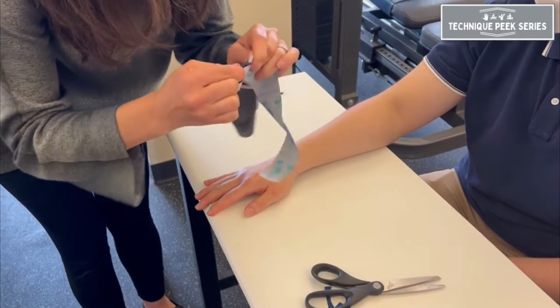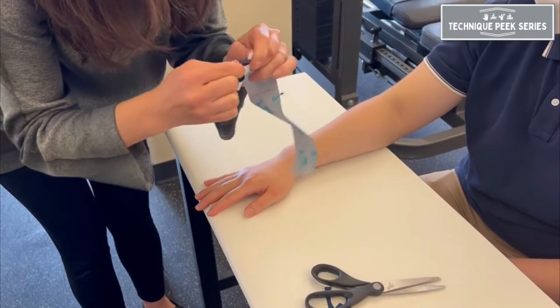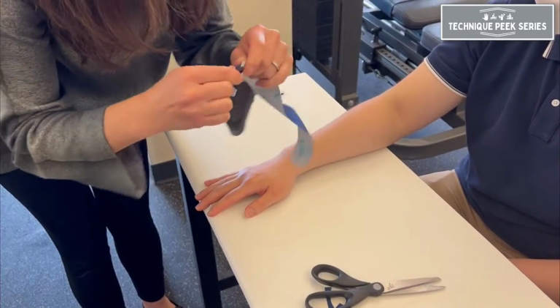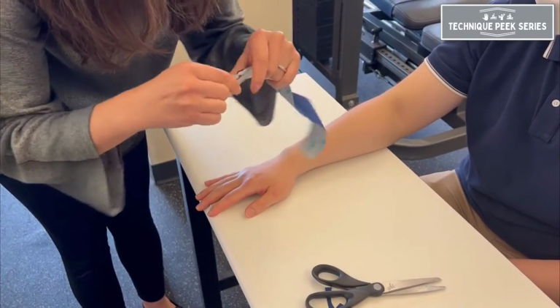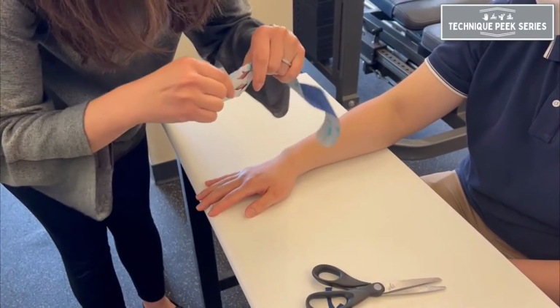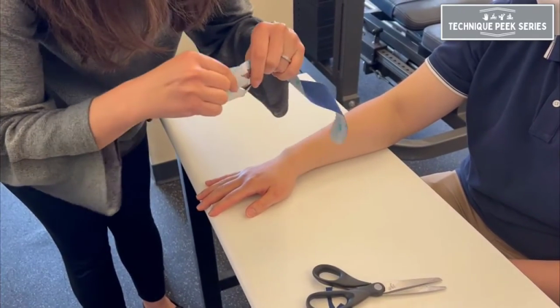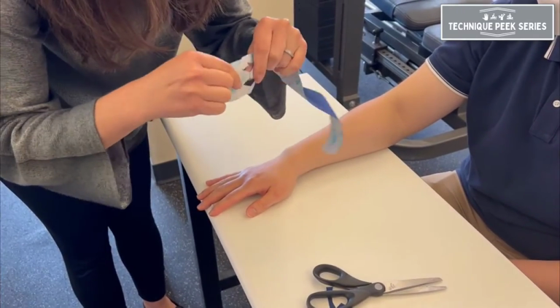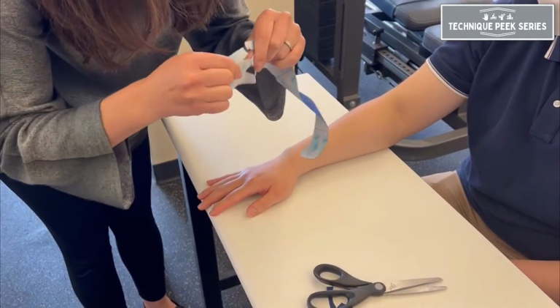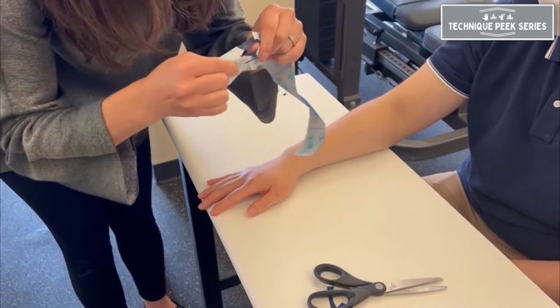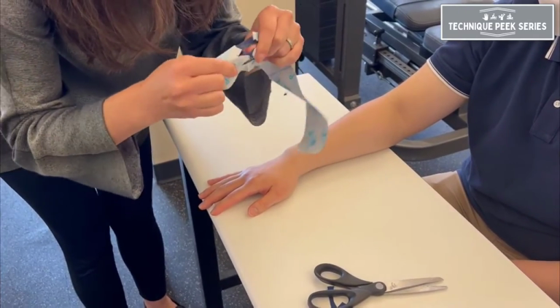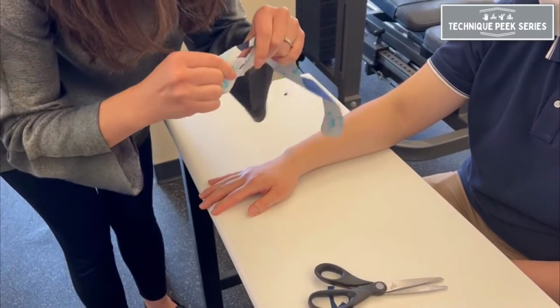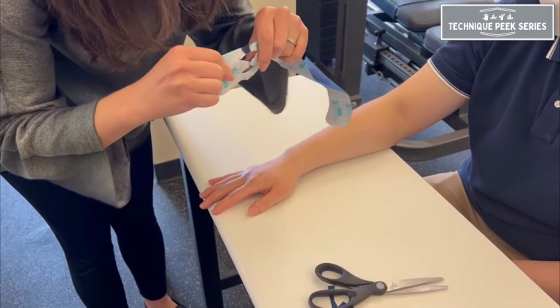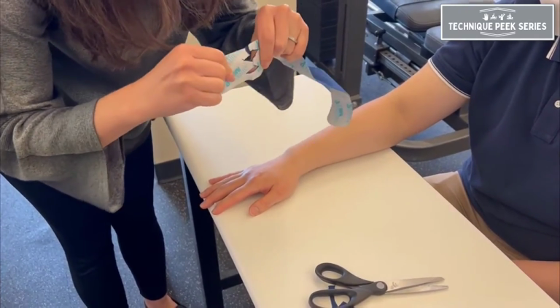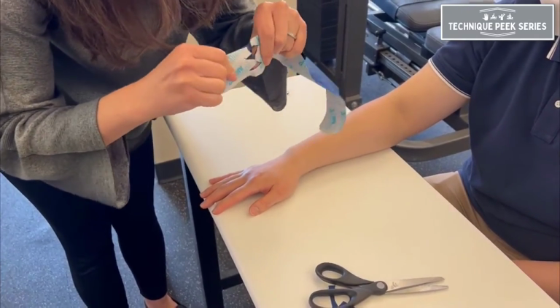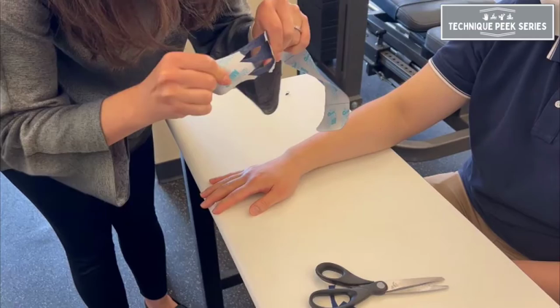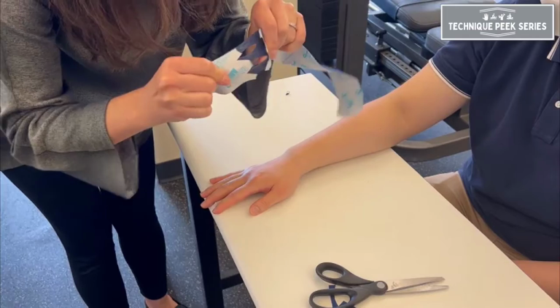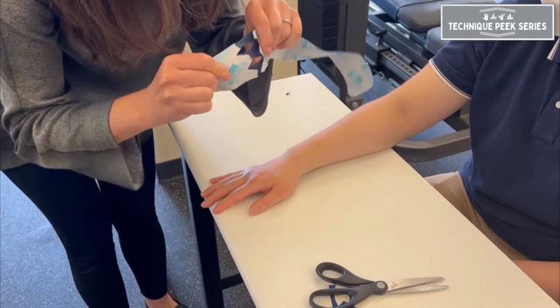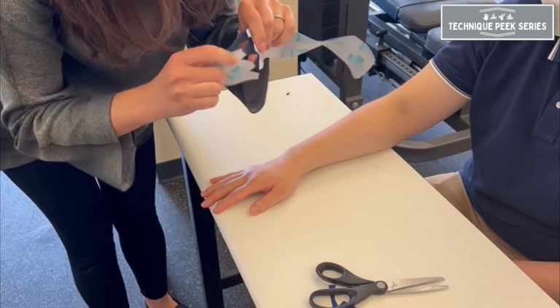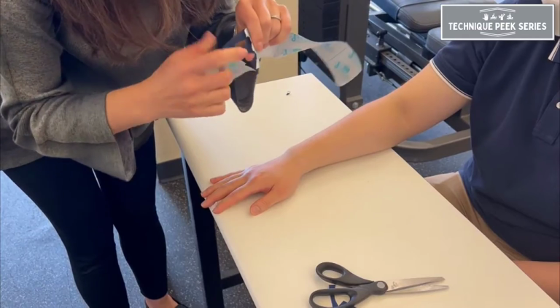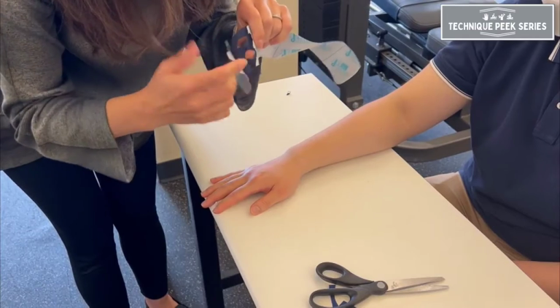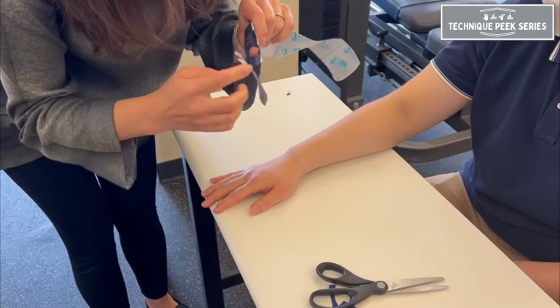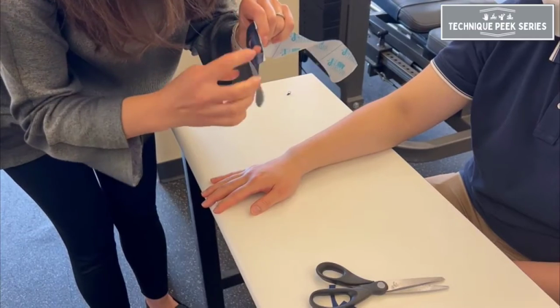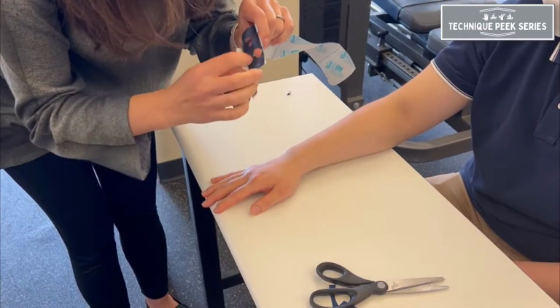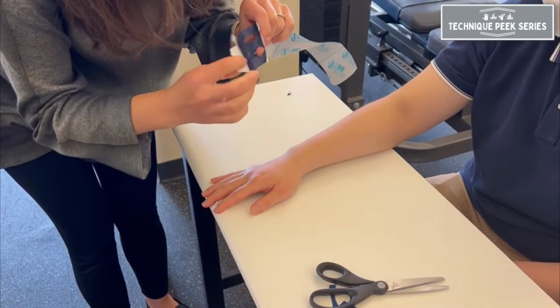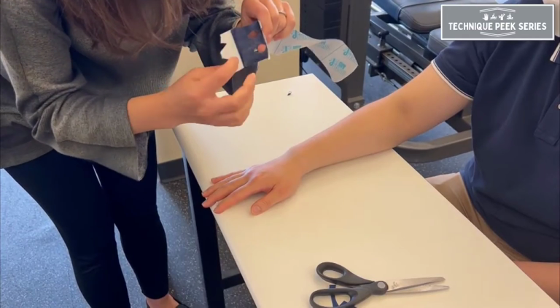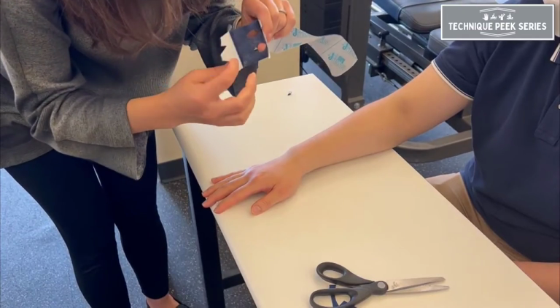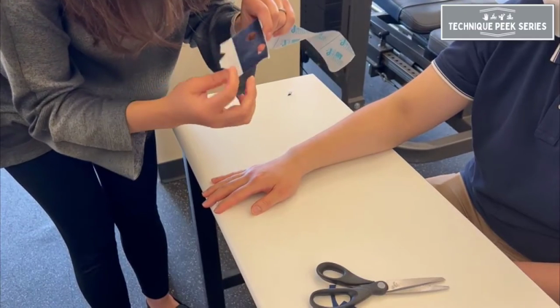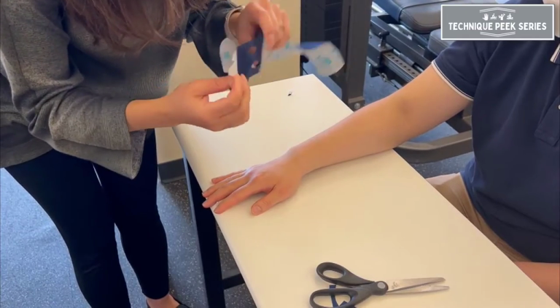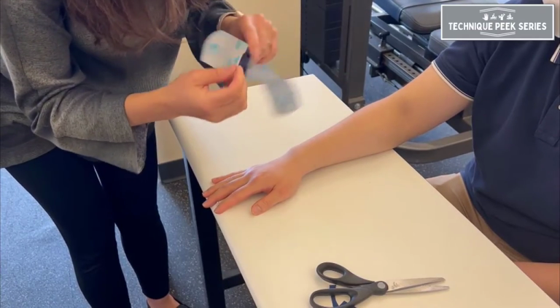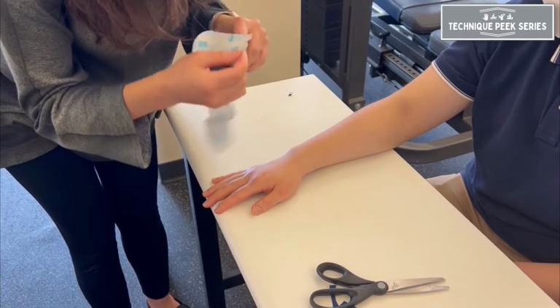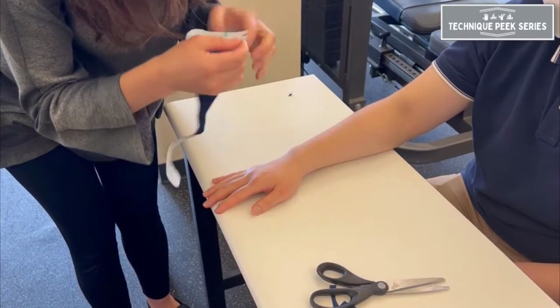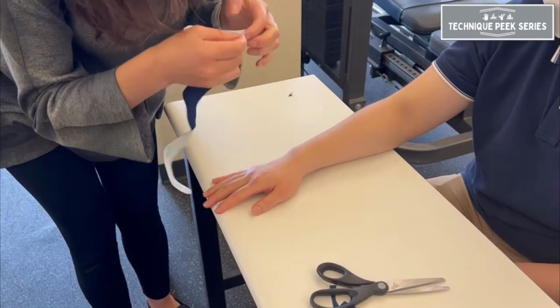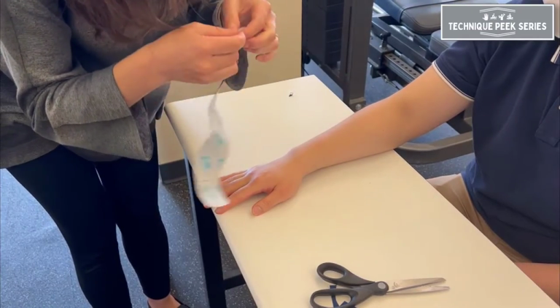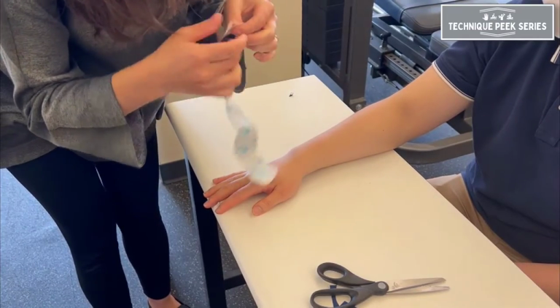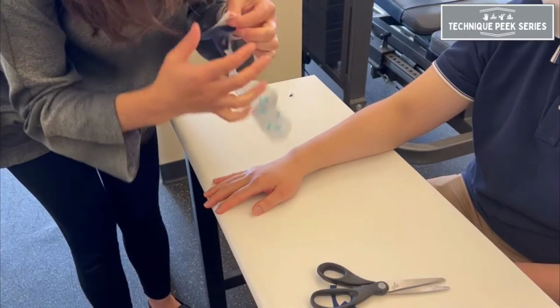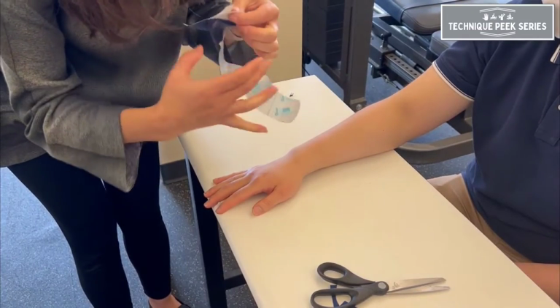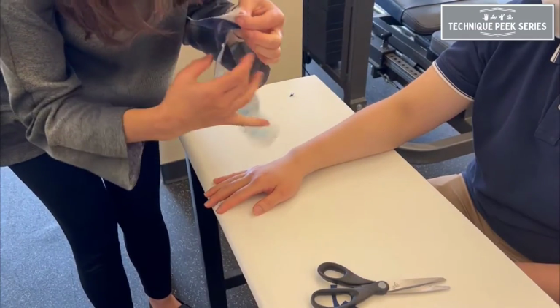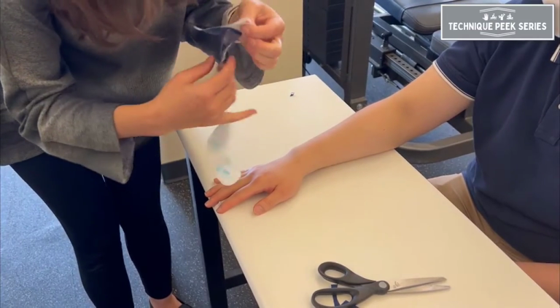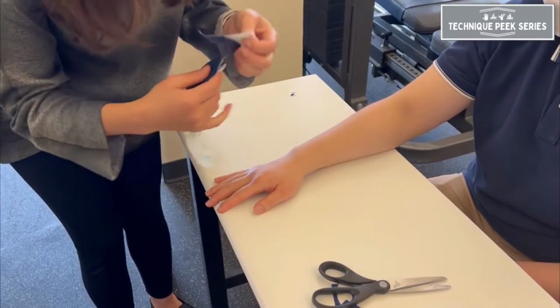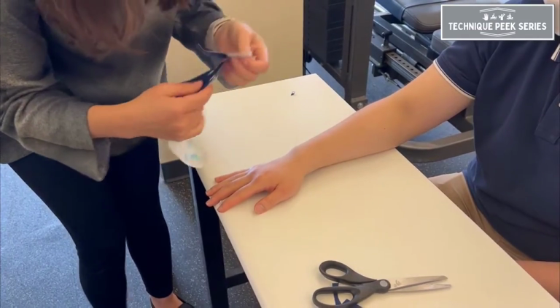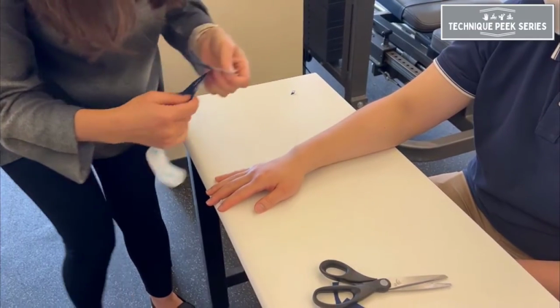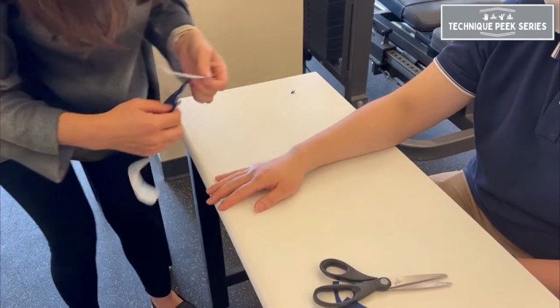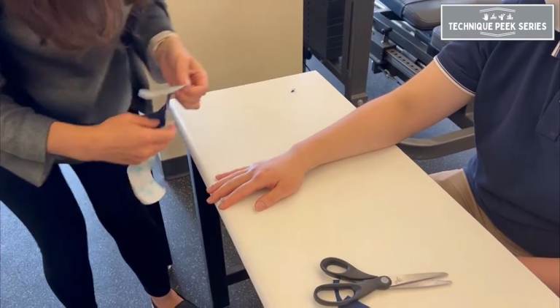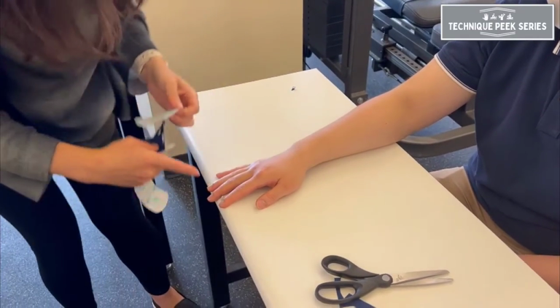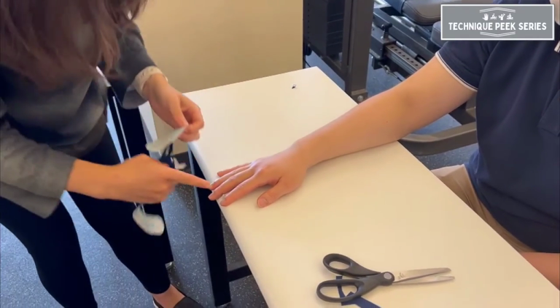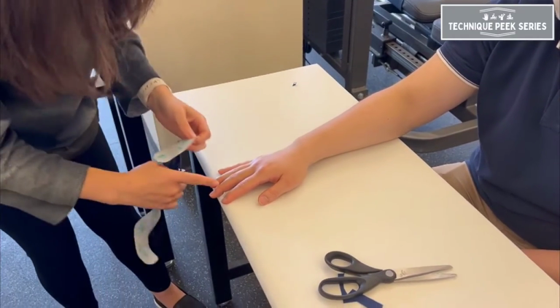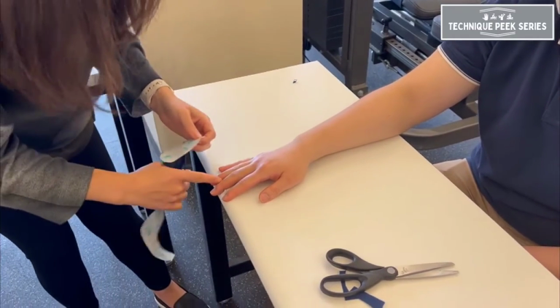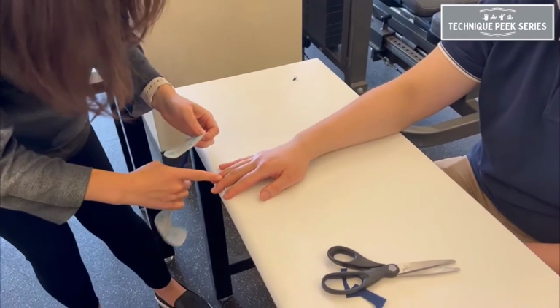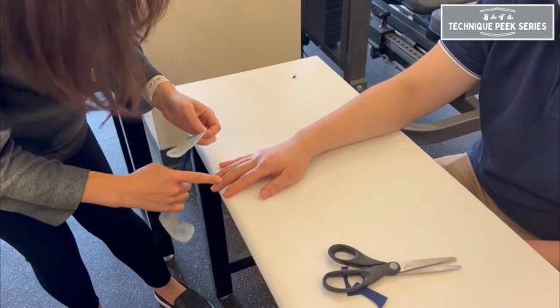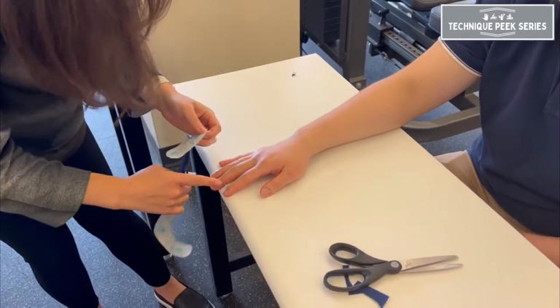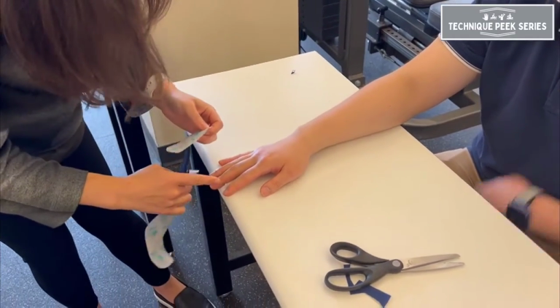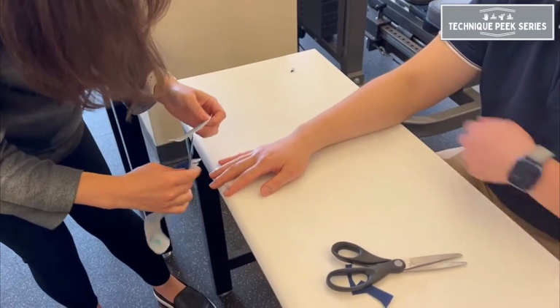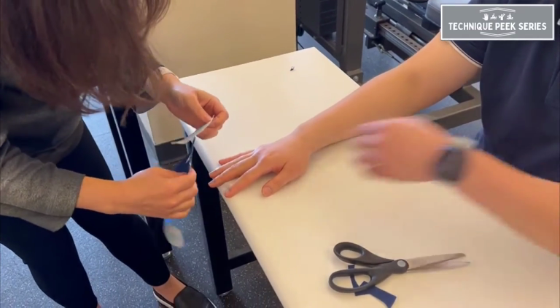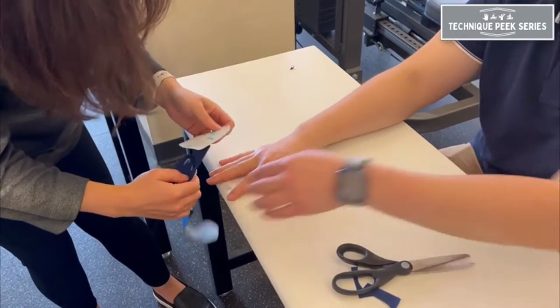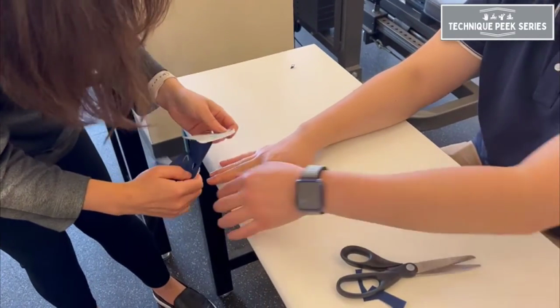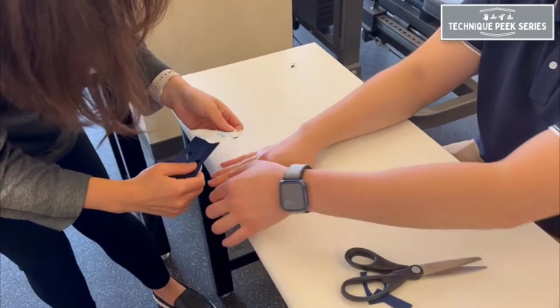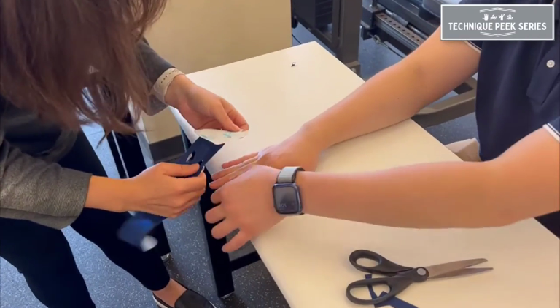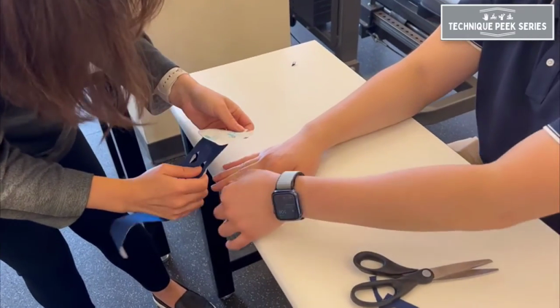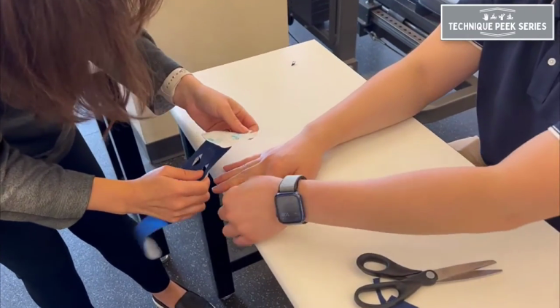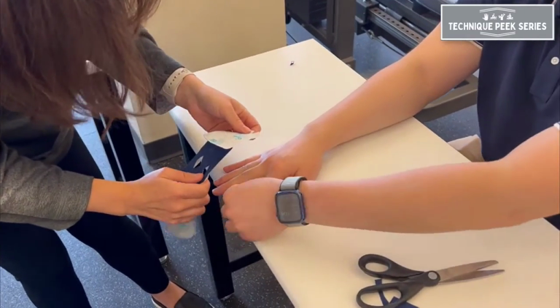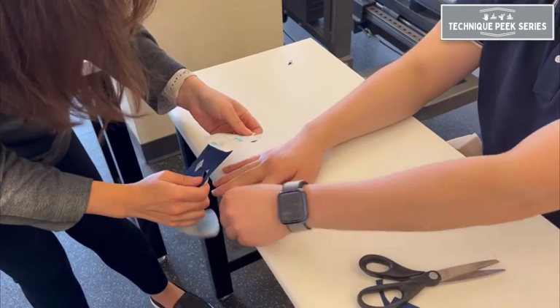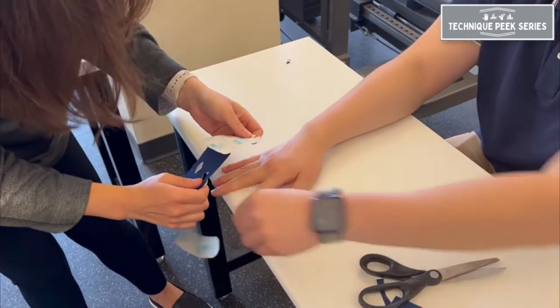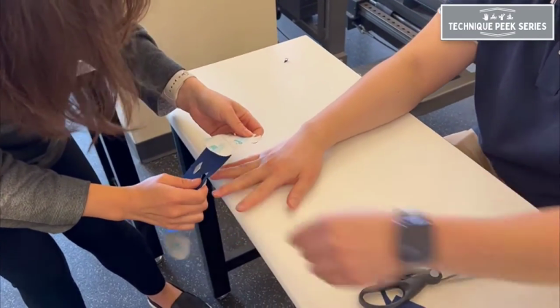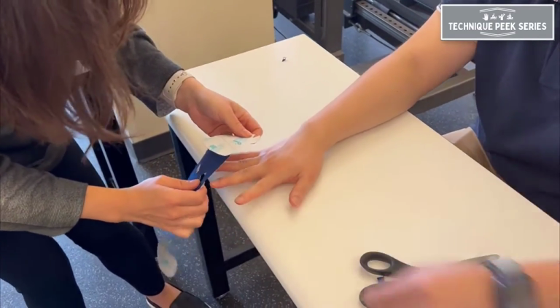For application, tear your tape at the center. This way, you'll have greater control when applying.